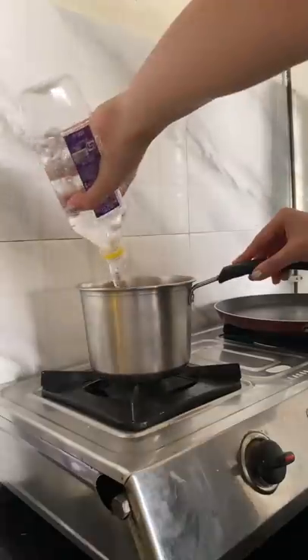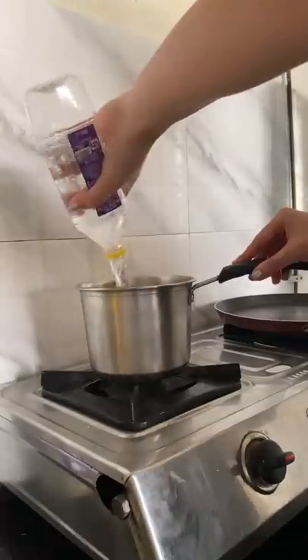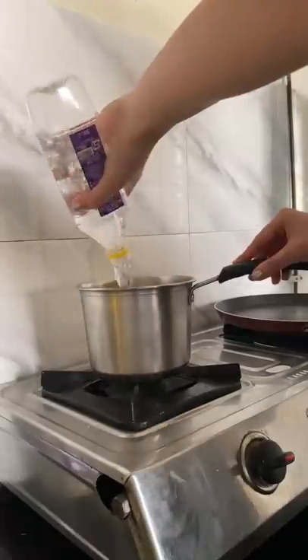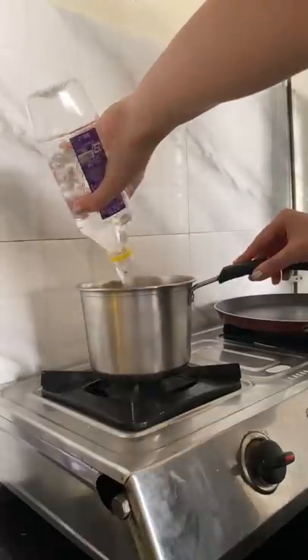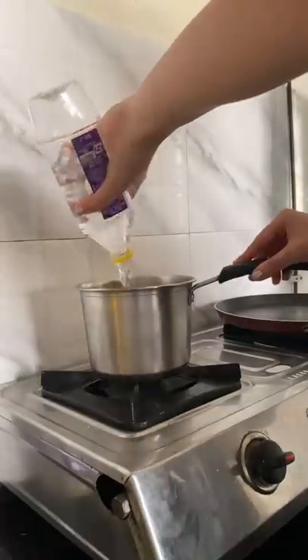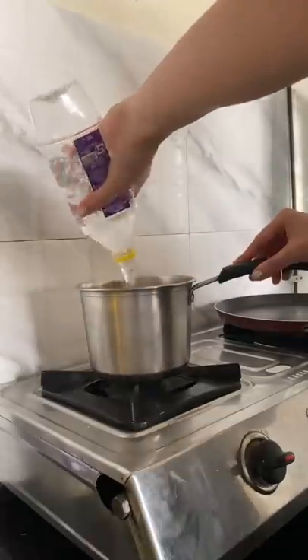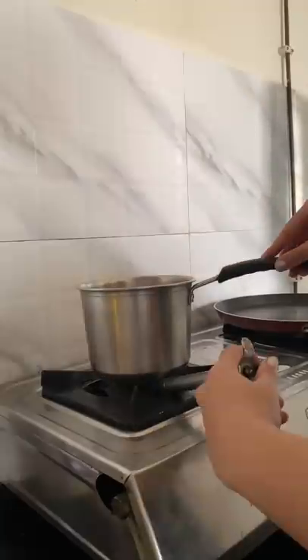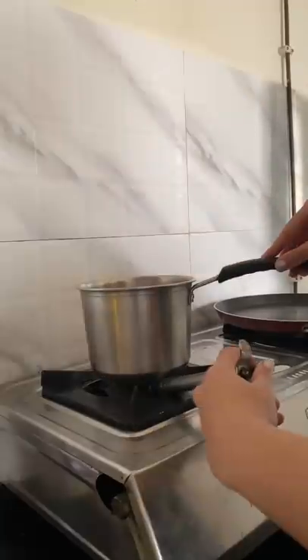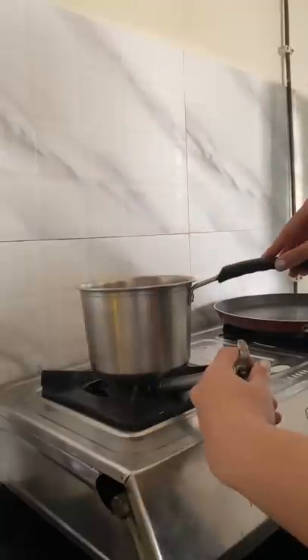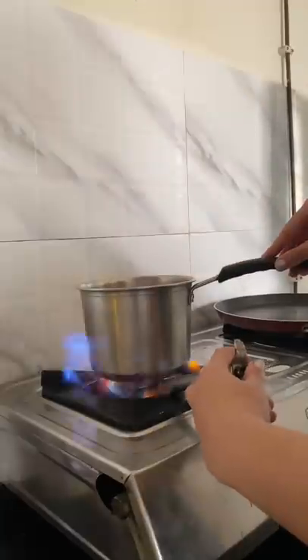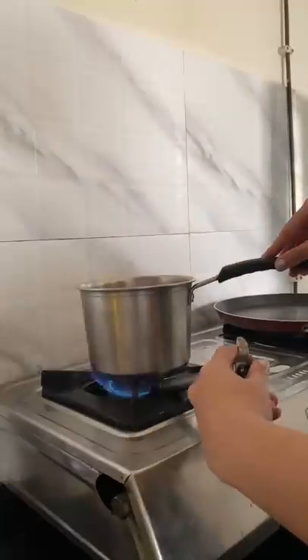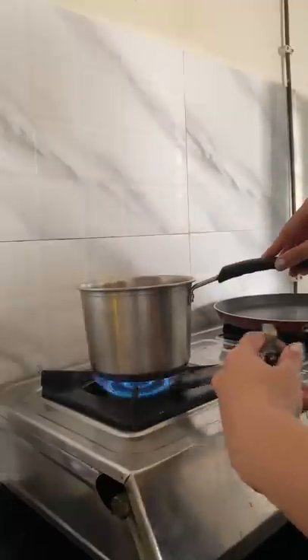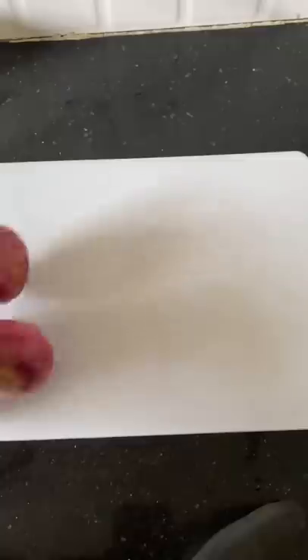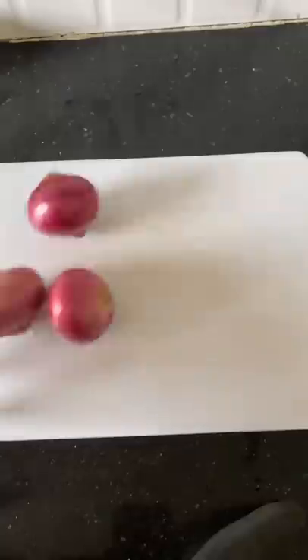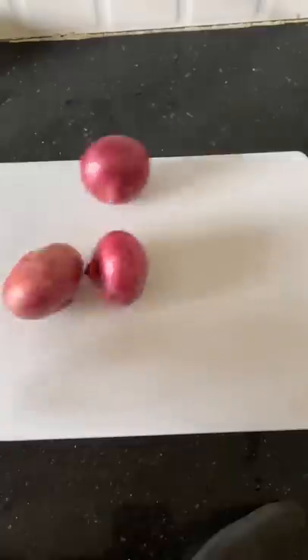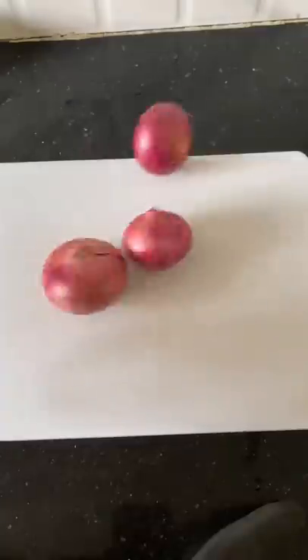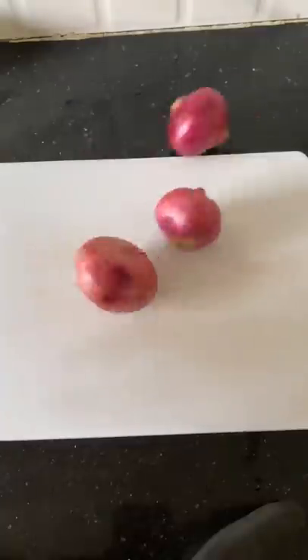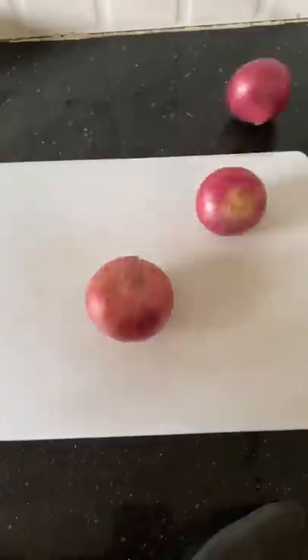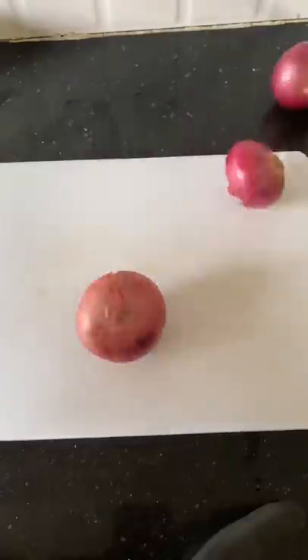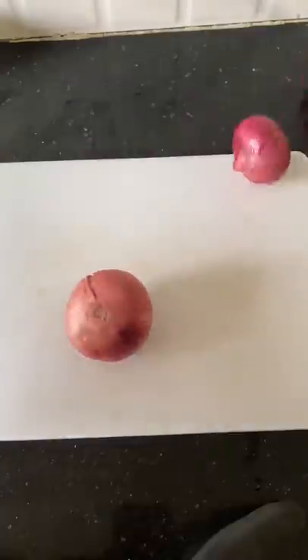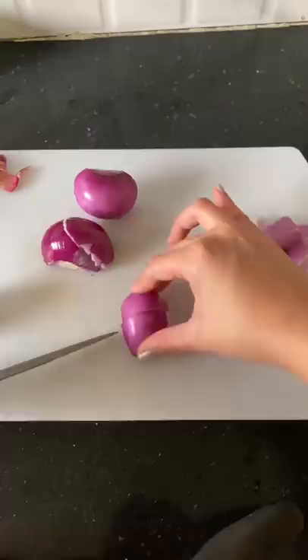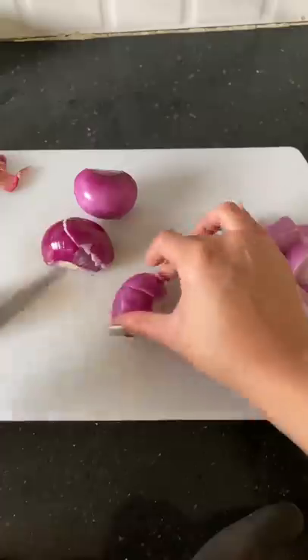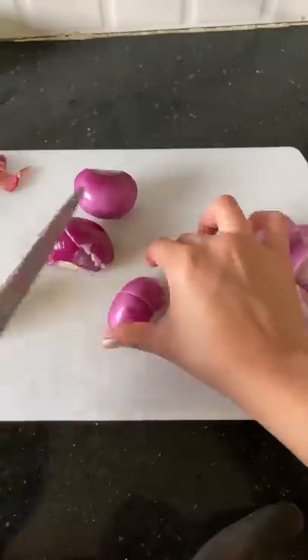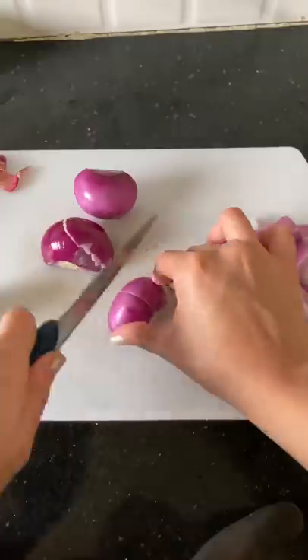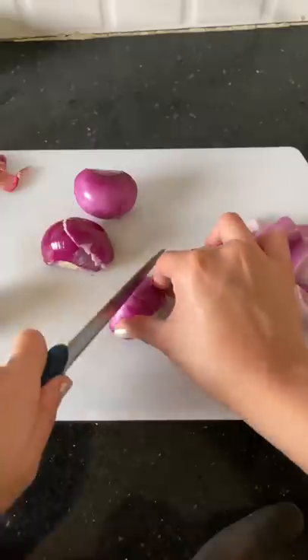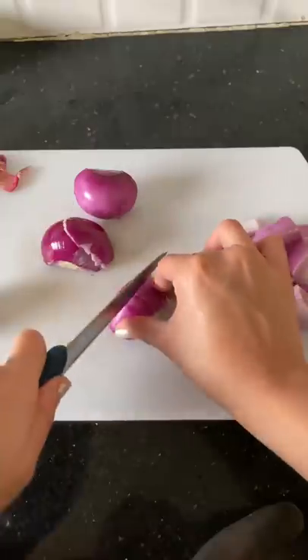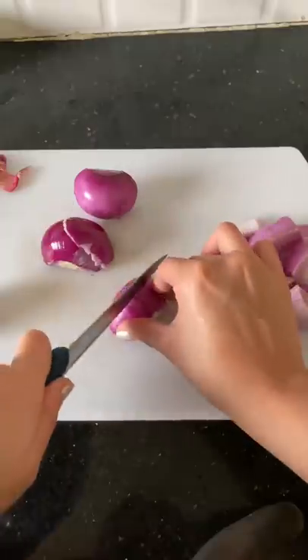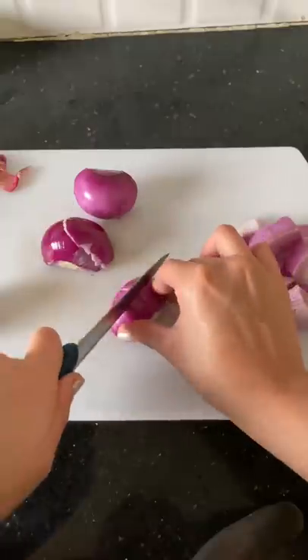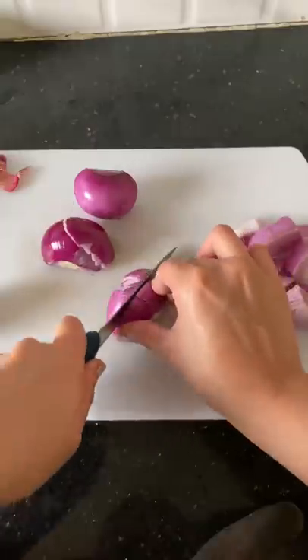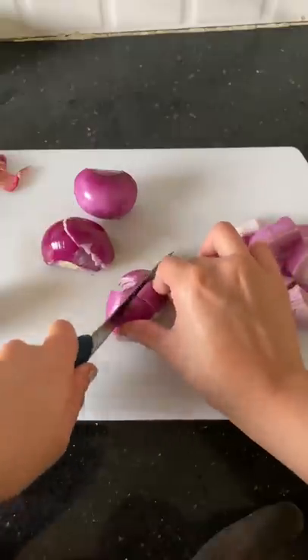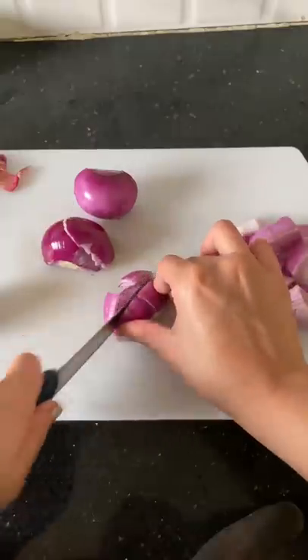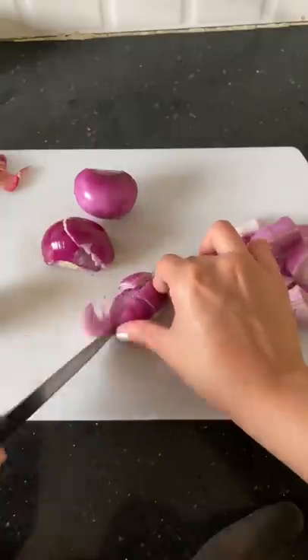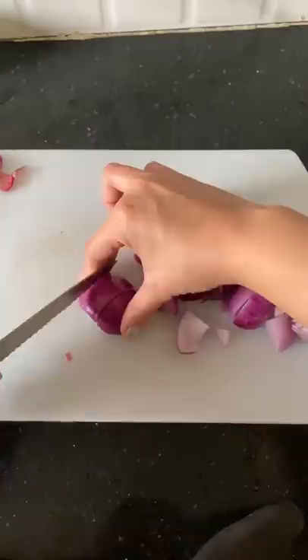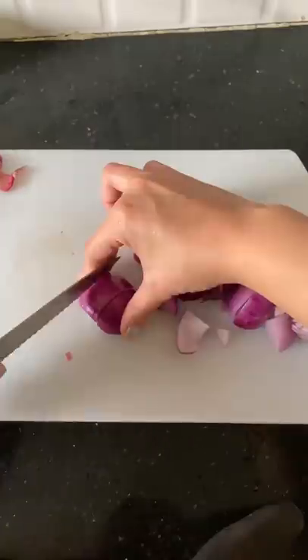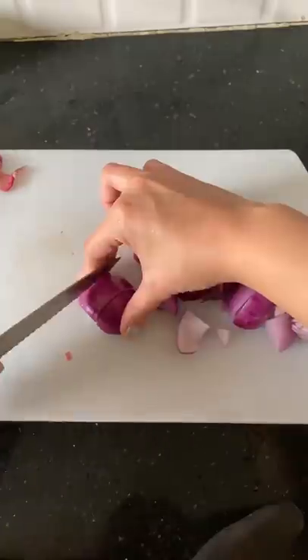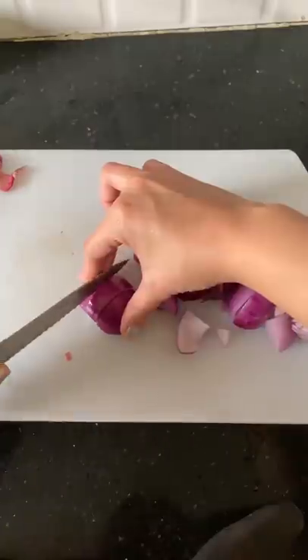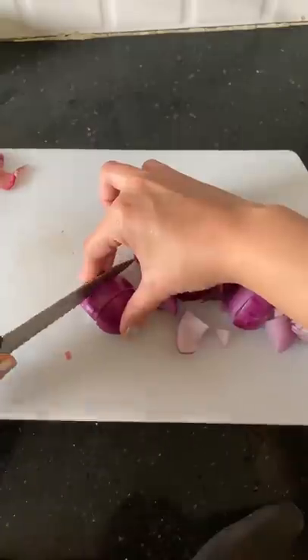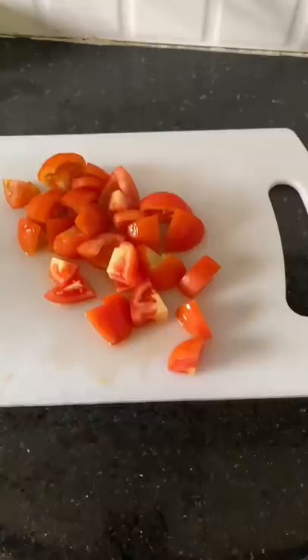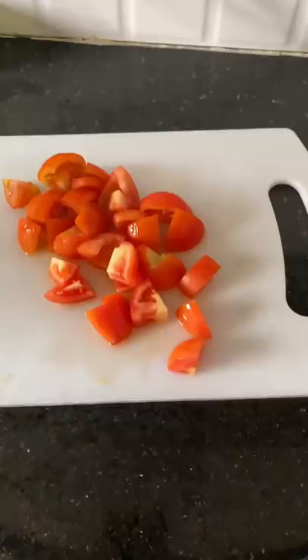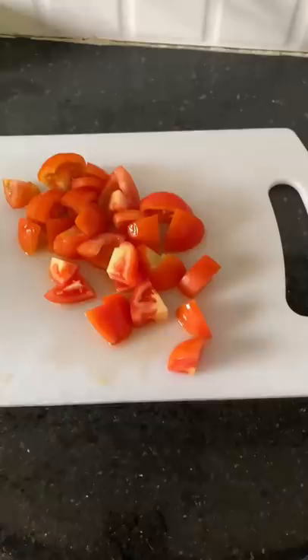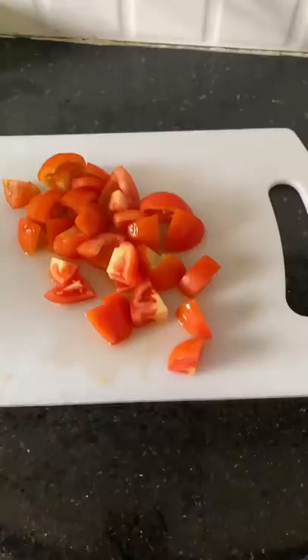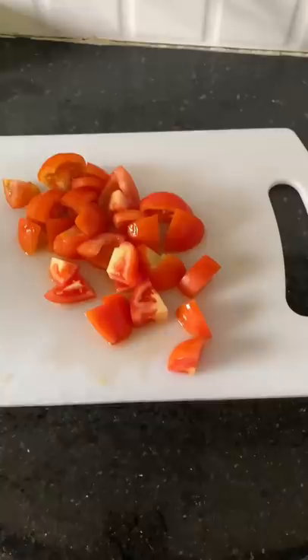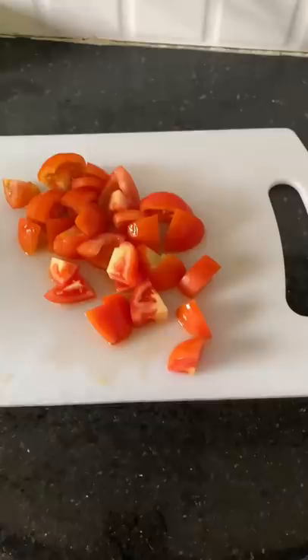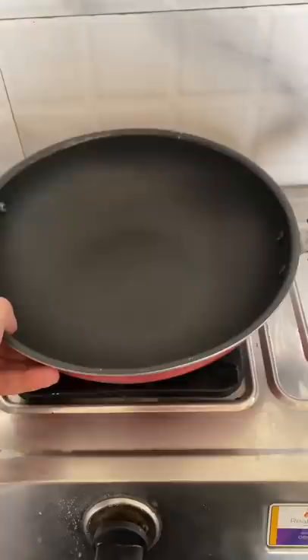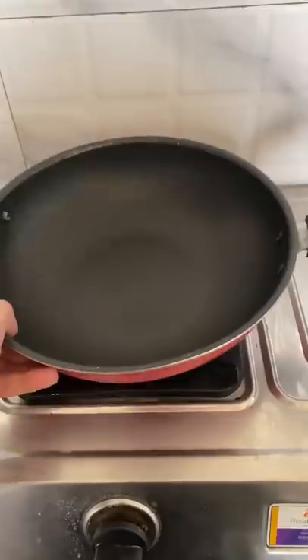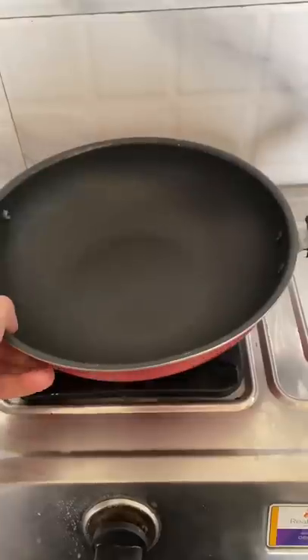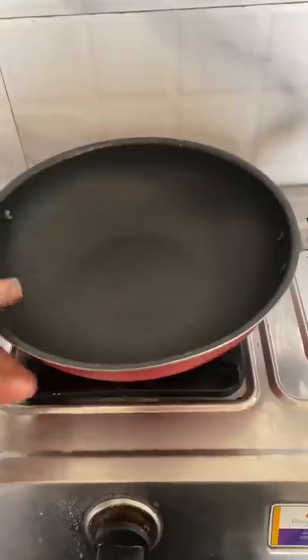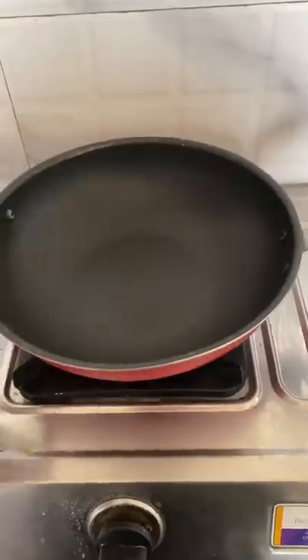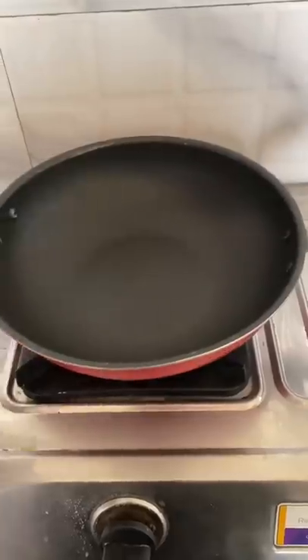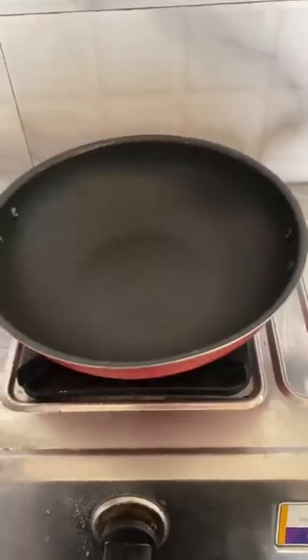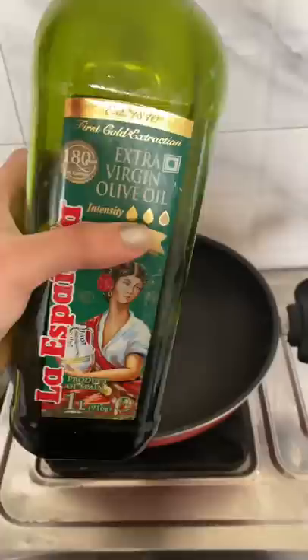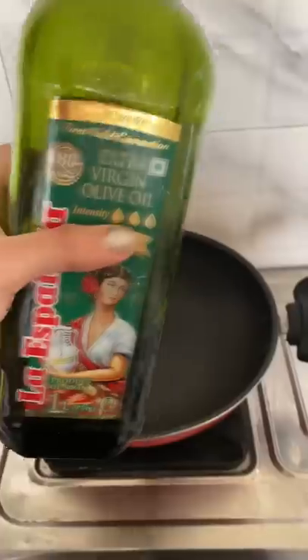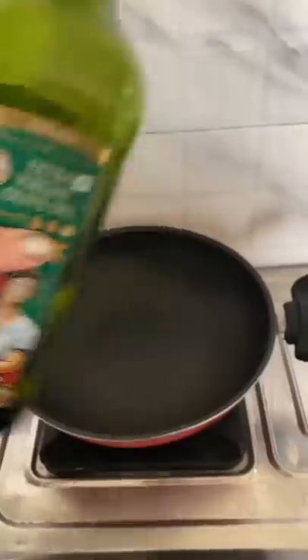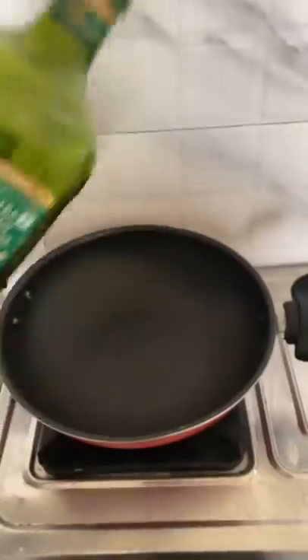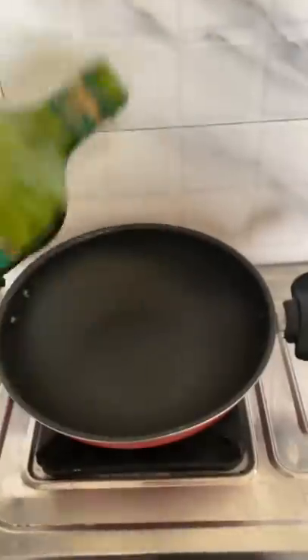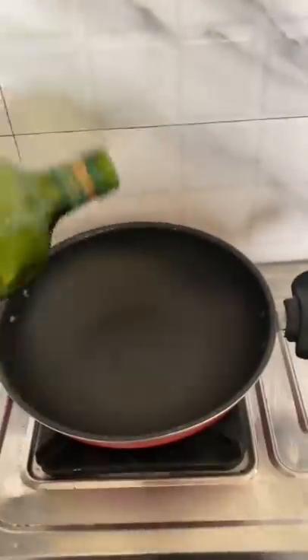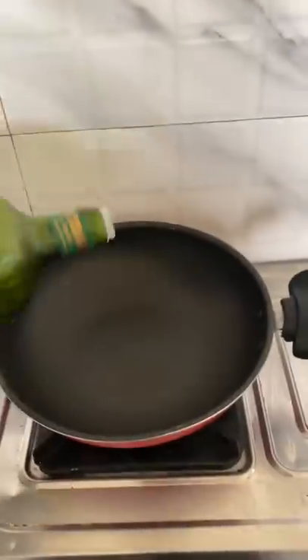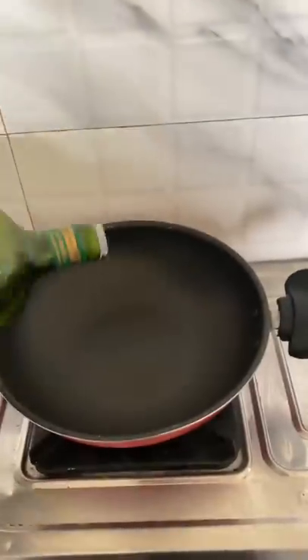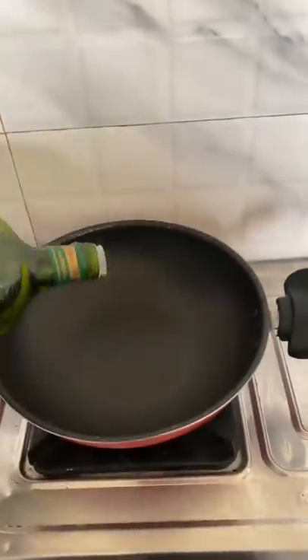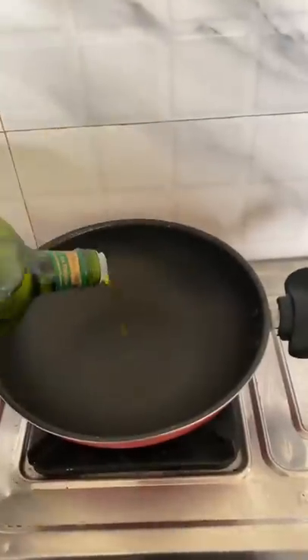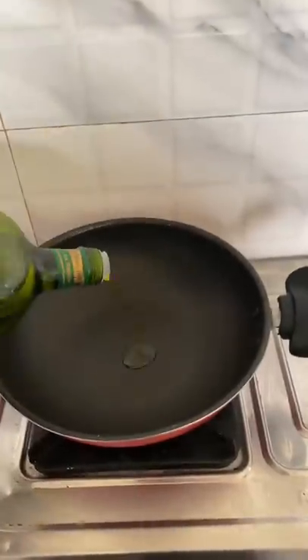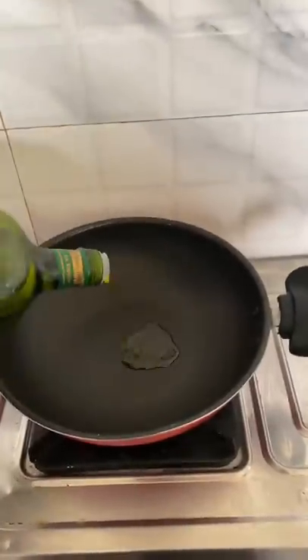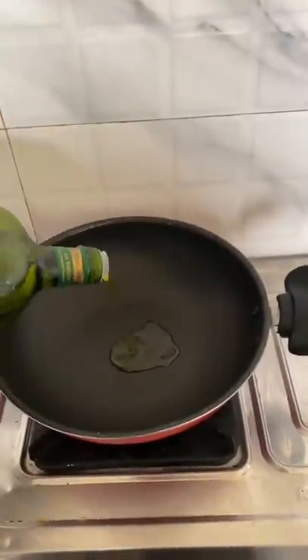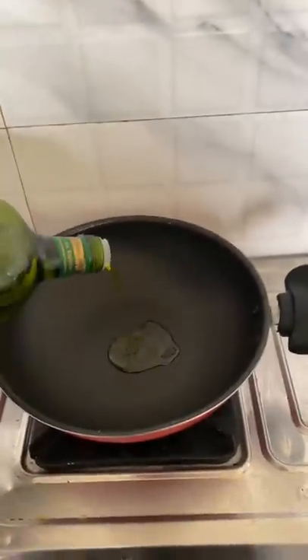First, I boiled the mushrooms for 2-3 minutes. After that, I sliced the onions and tomatoes, and then I prepared the masala.